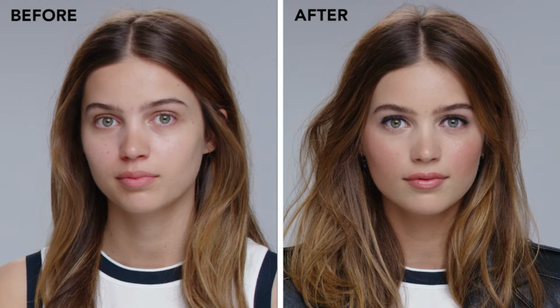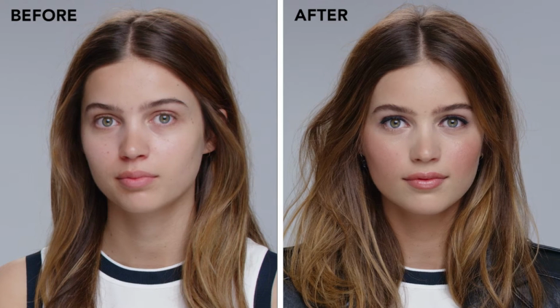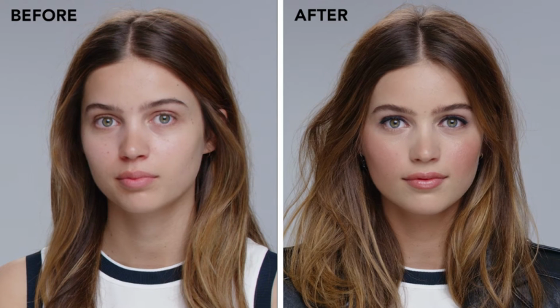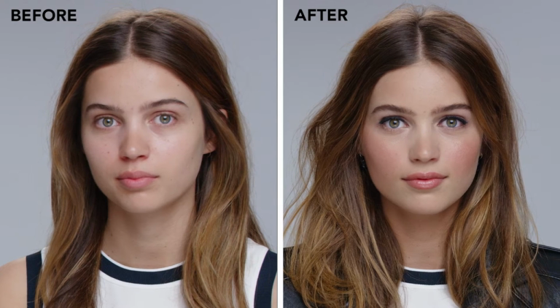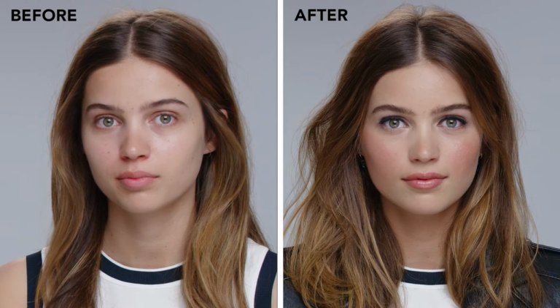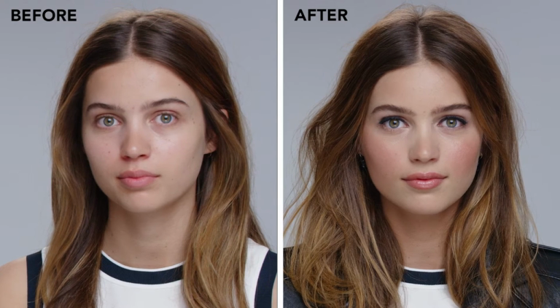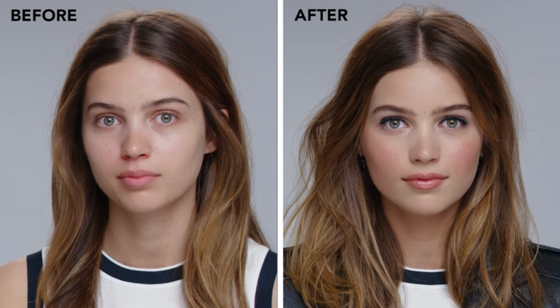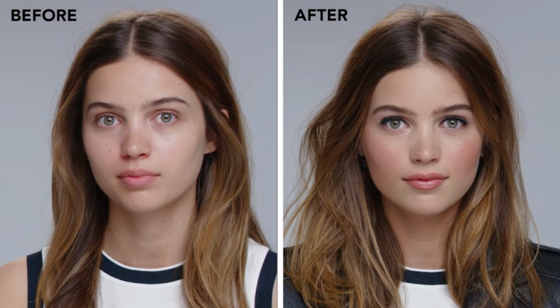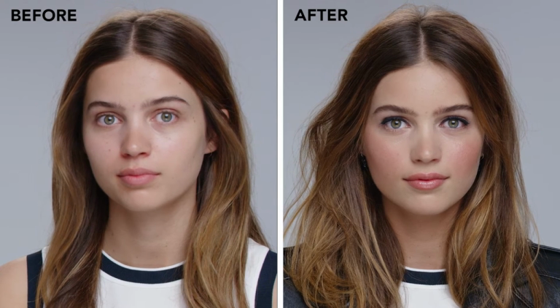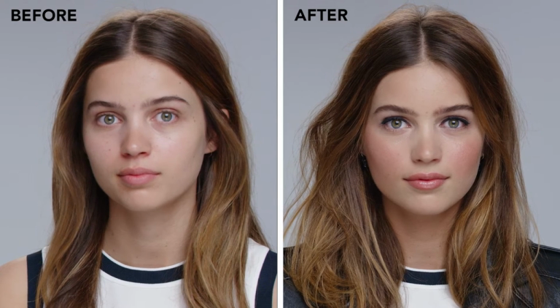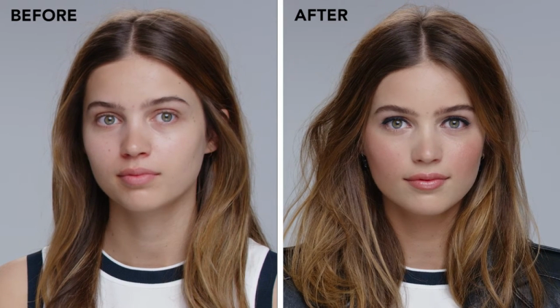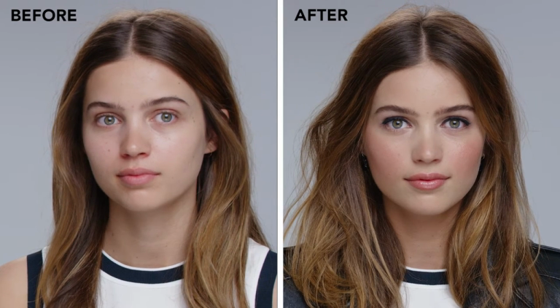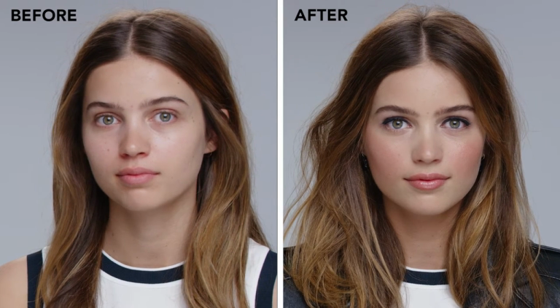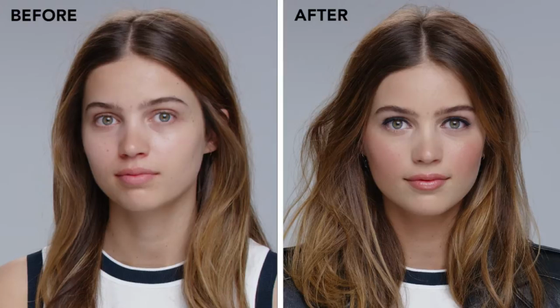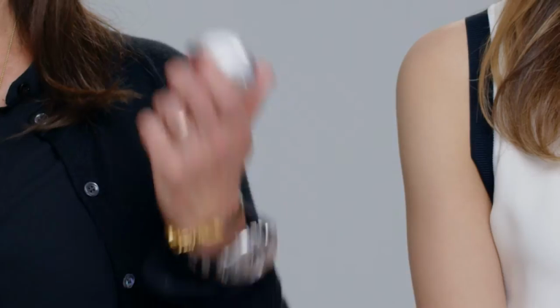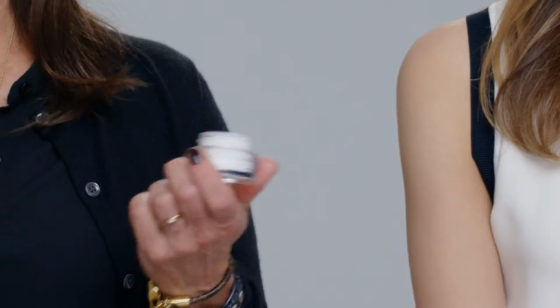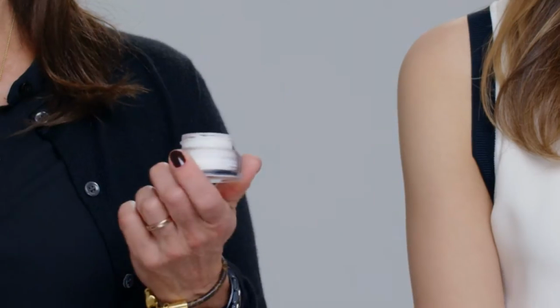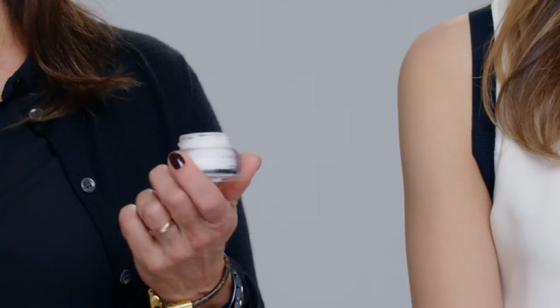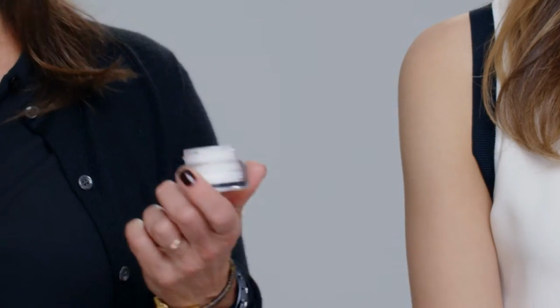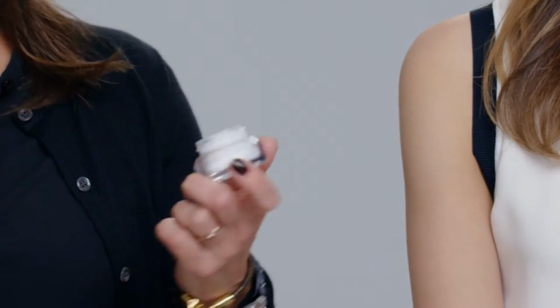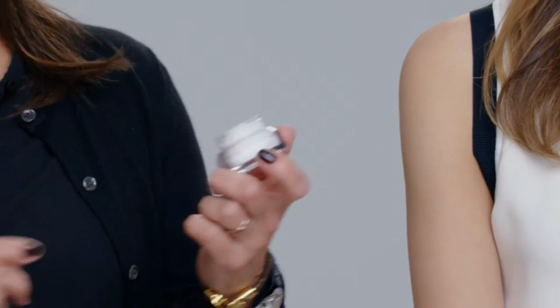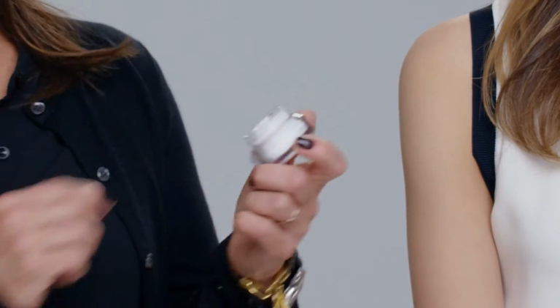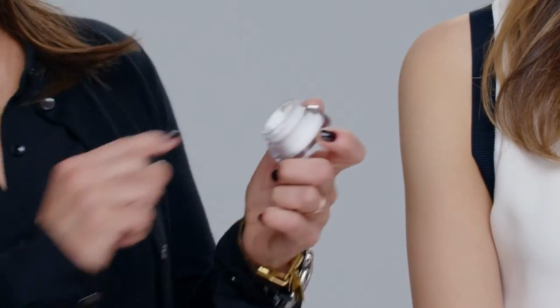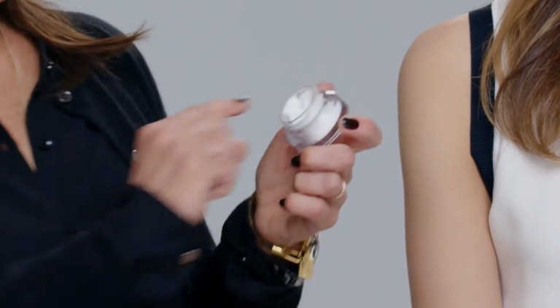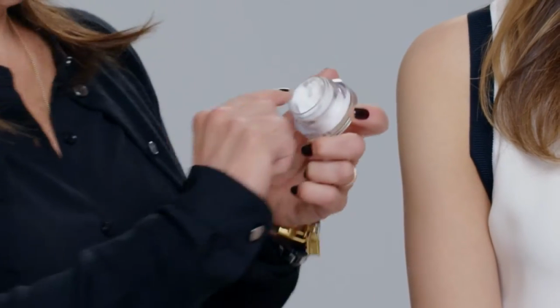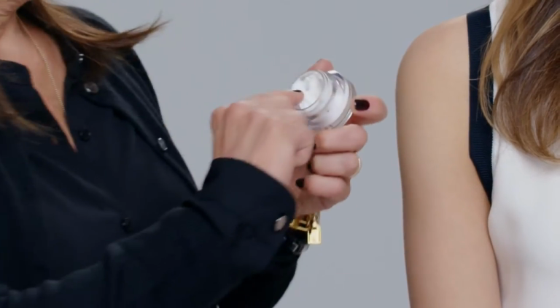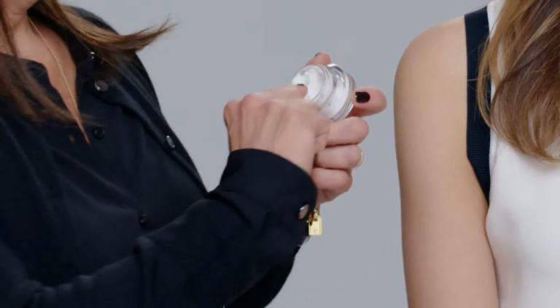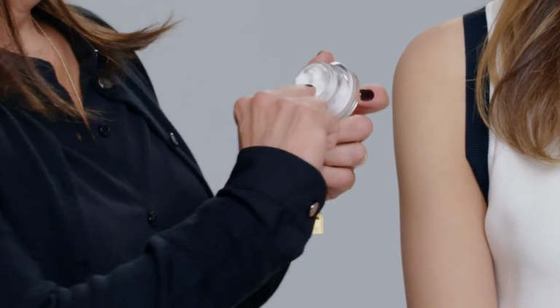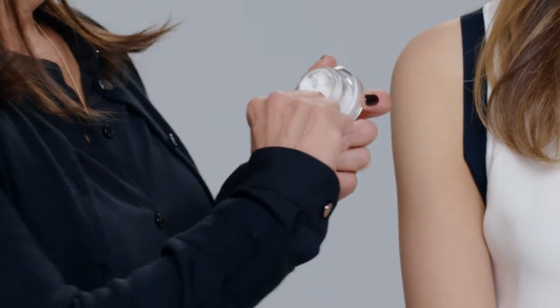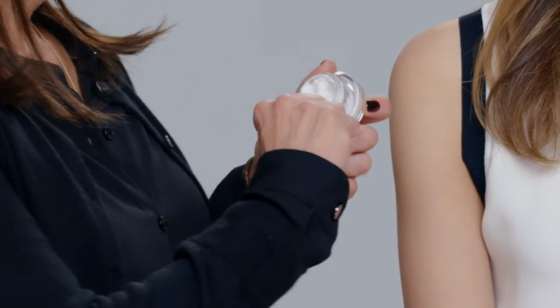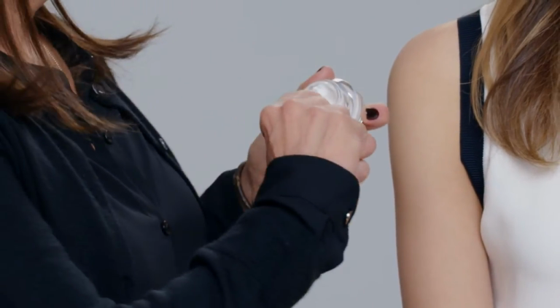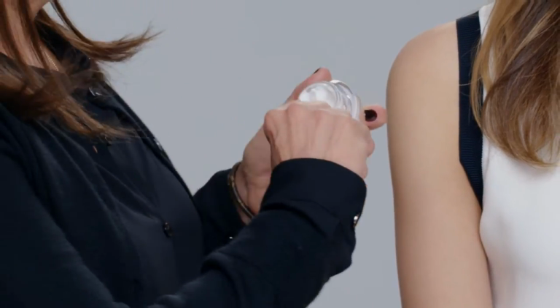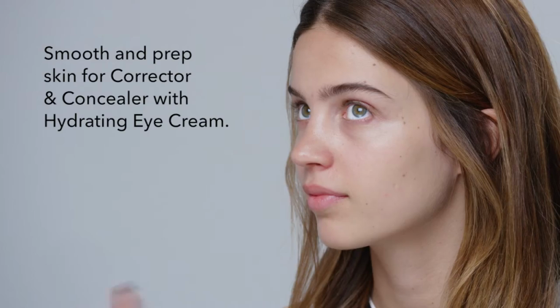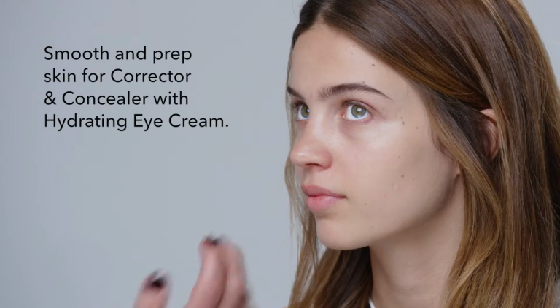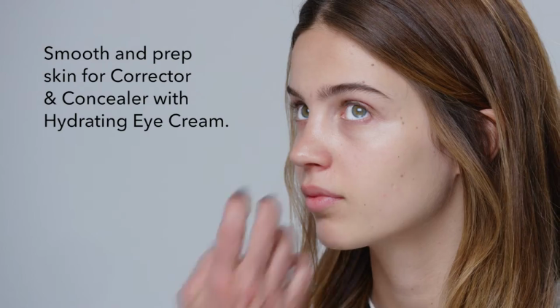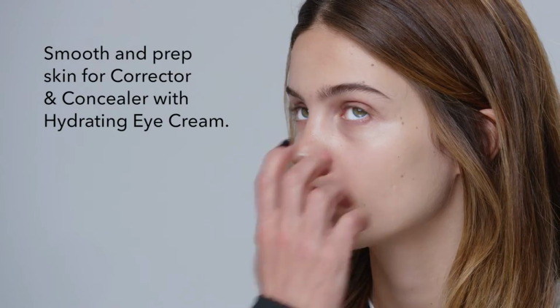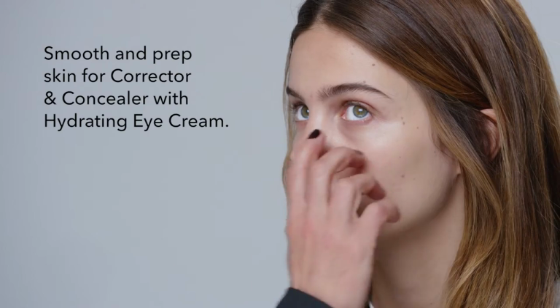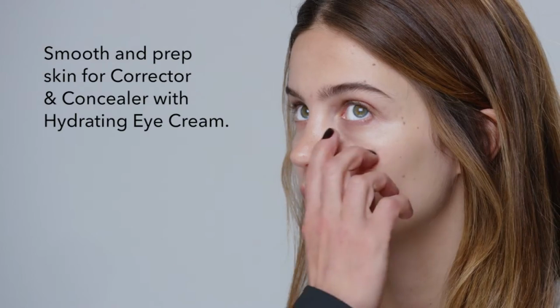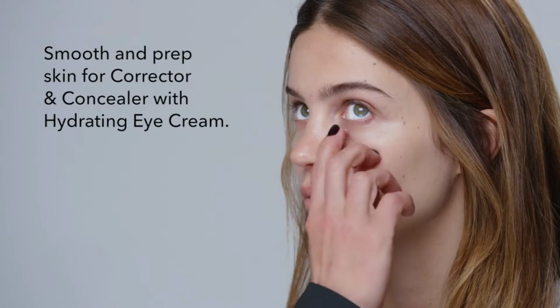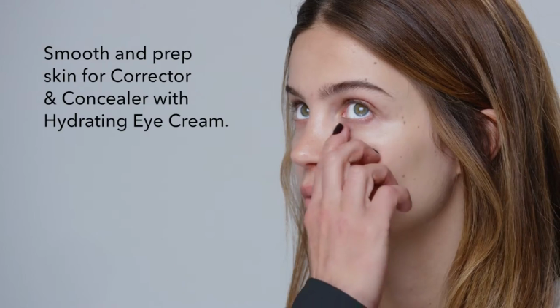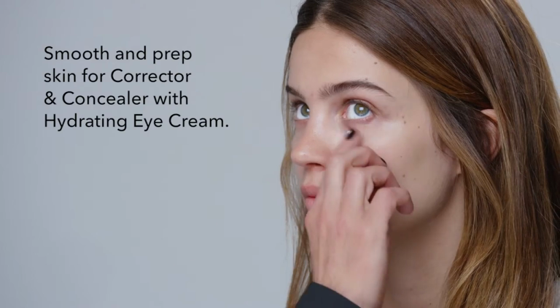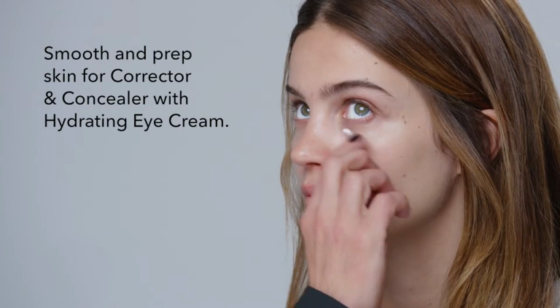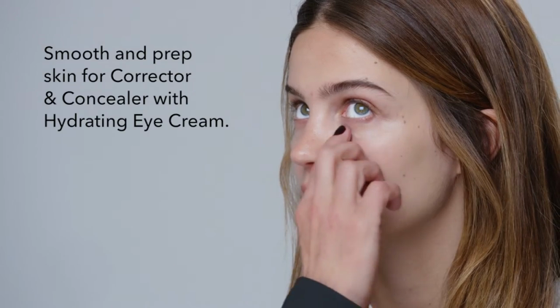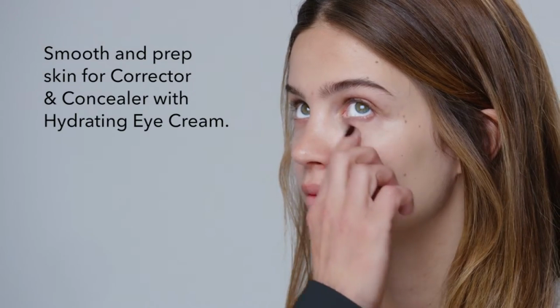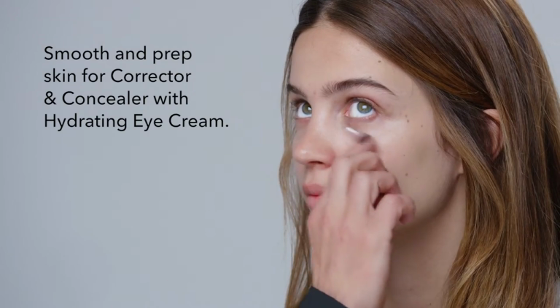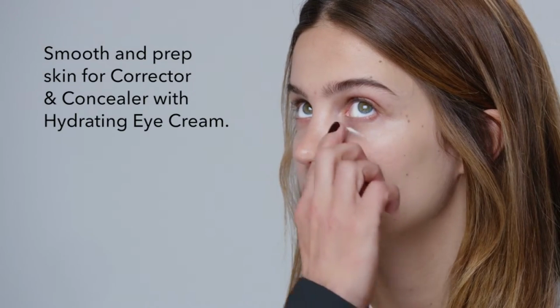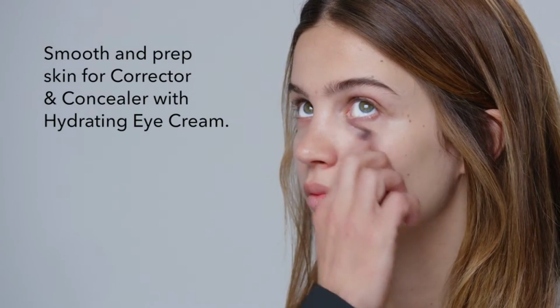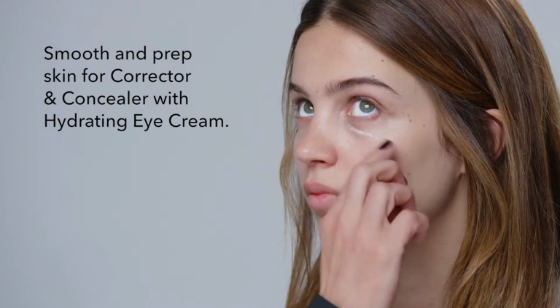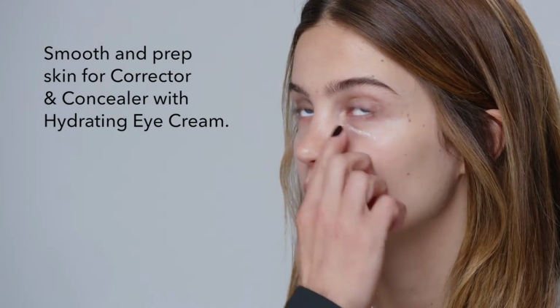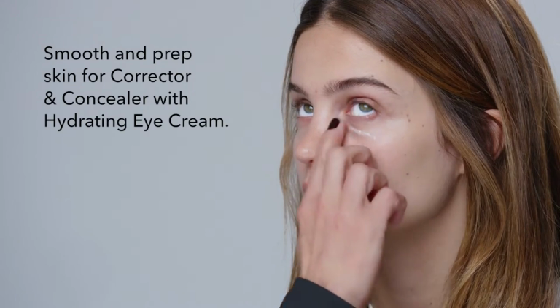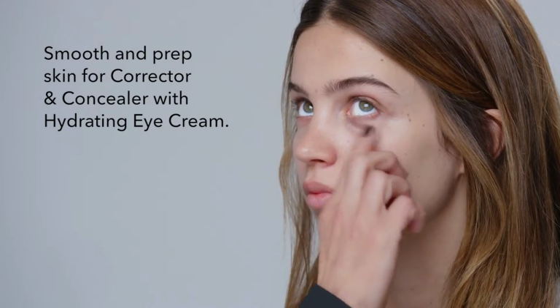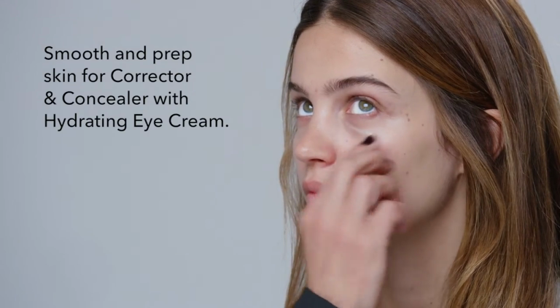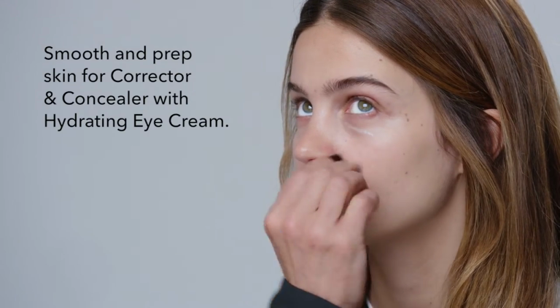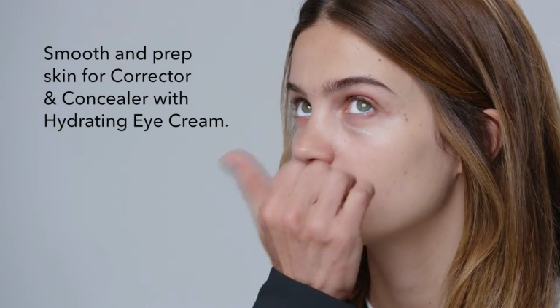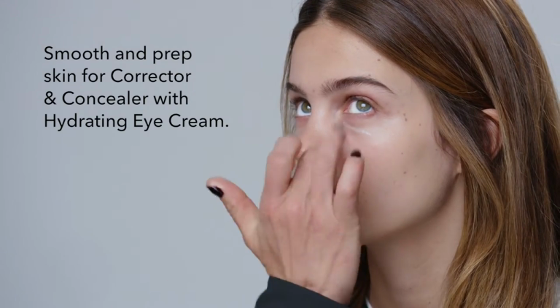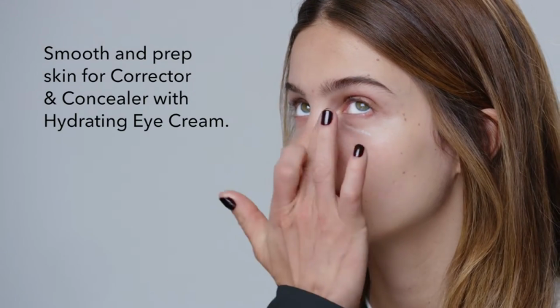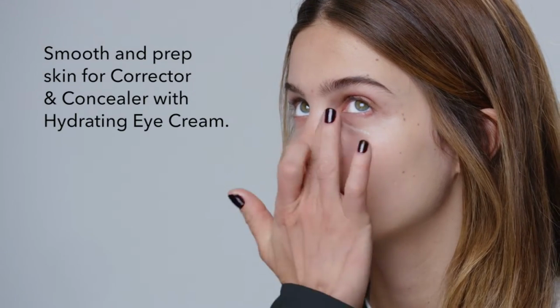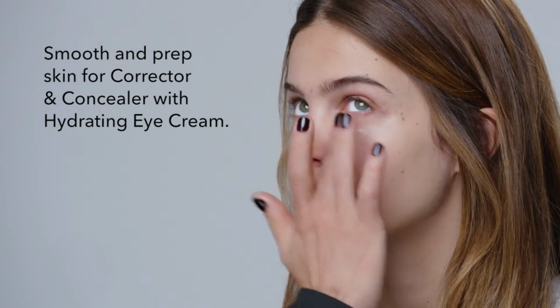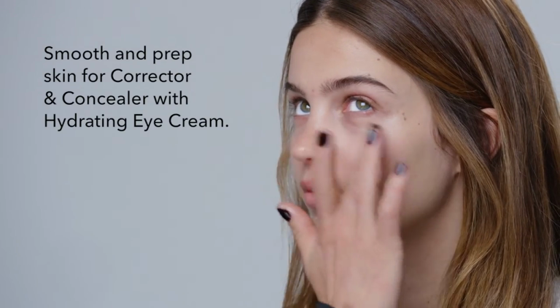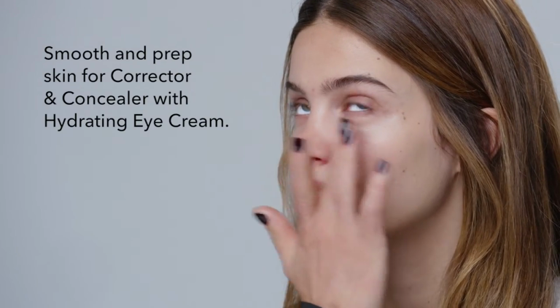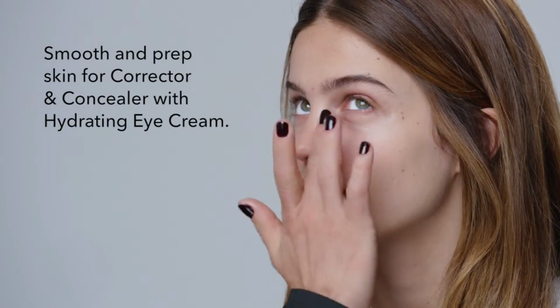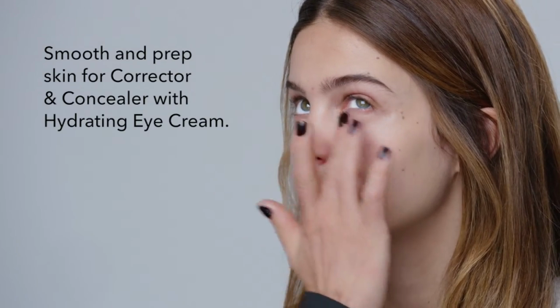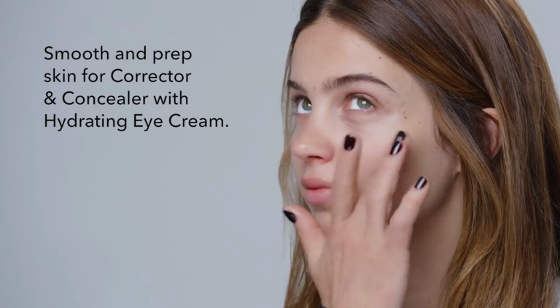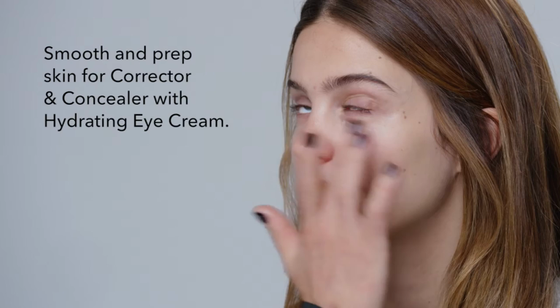The first step is putting on eye cream. A little bit of eye cream will make the corrector really smooth.